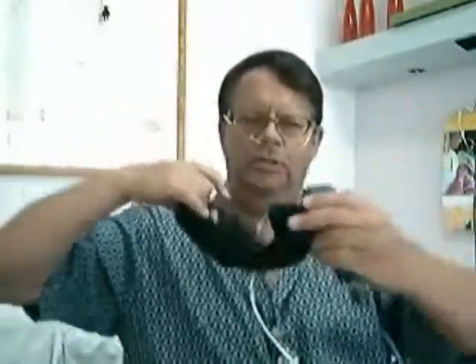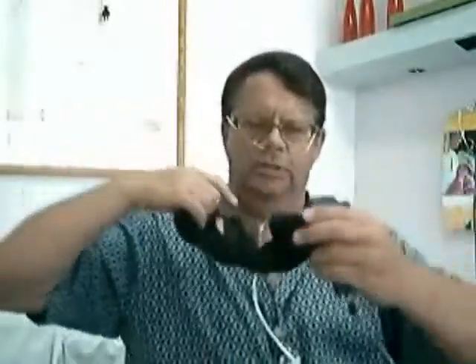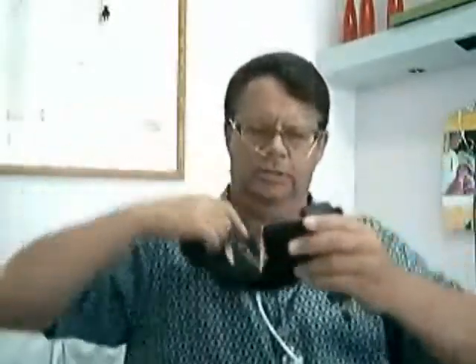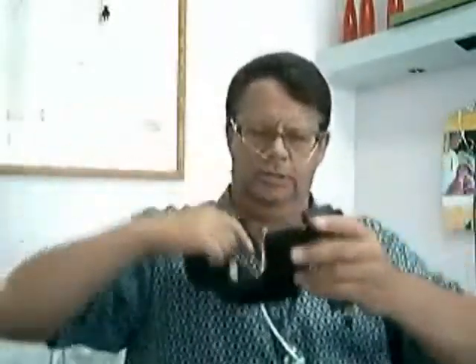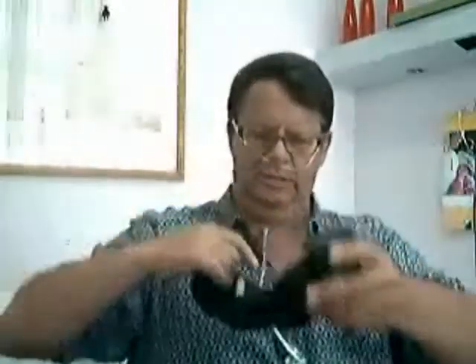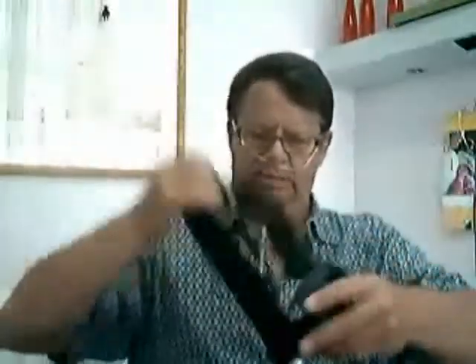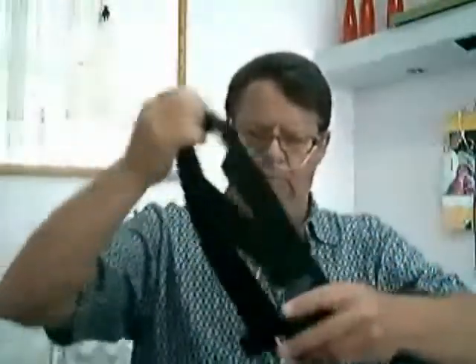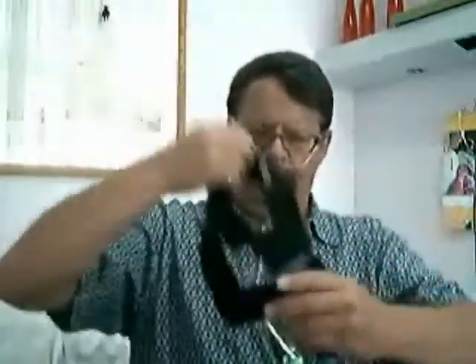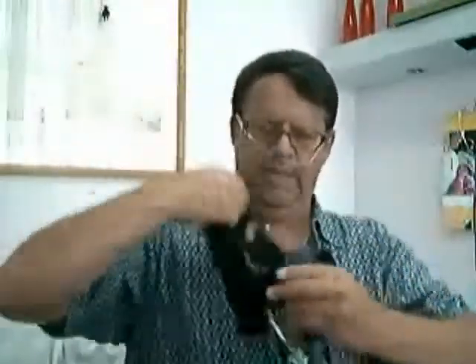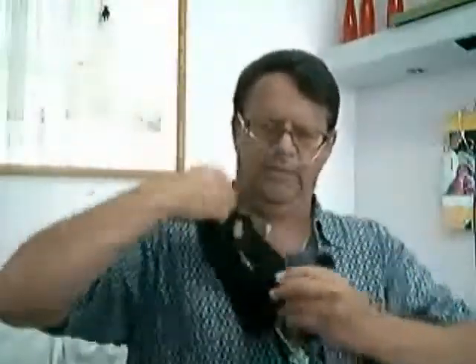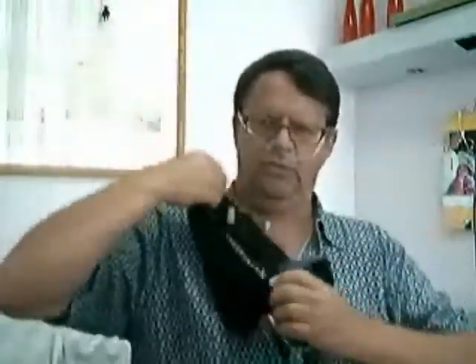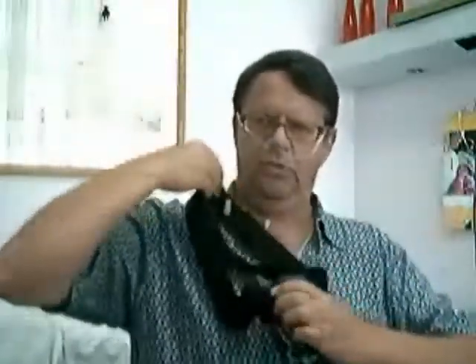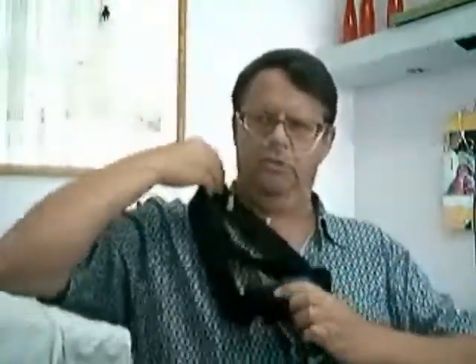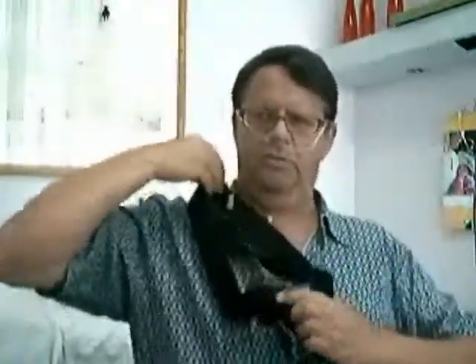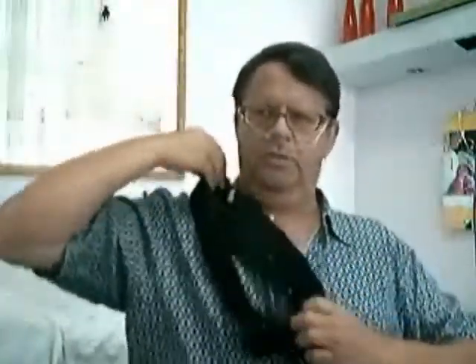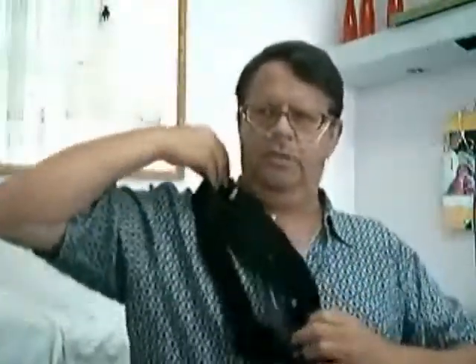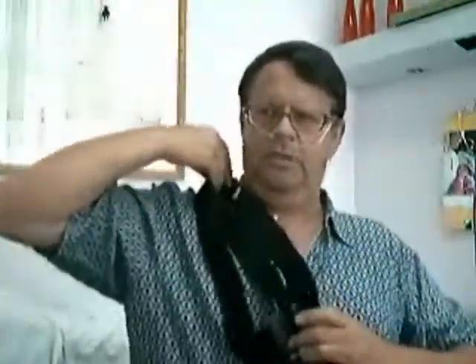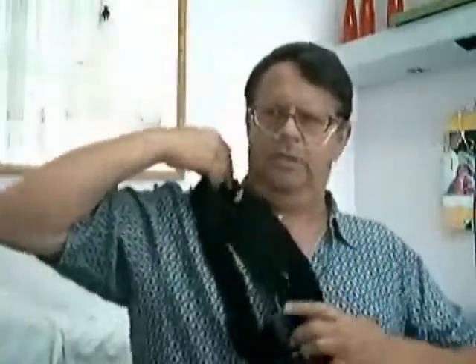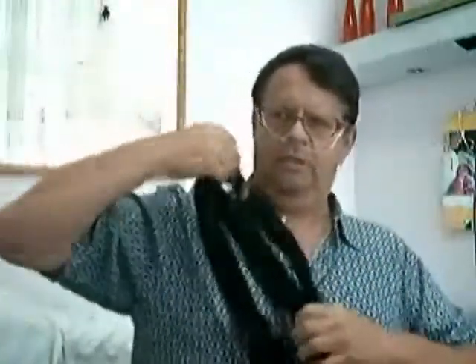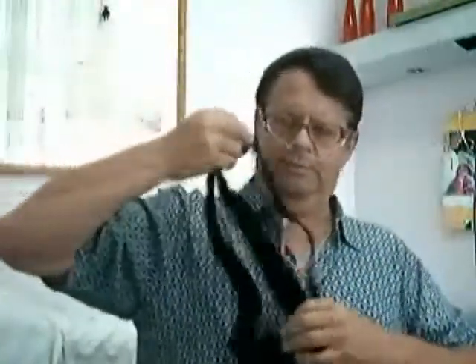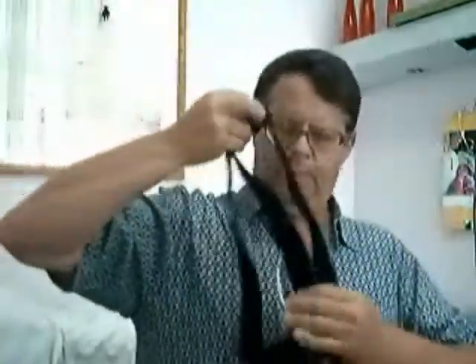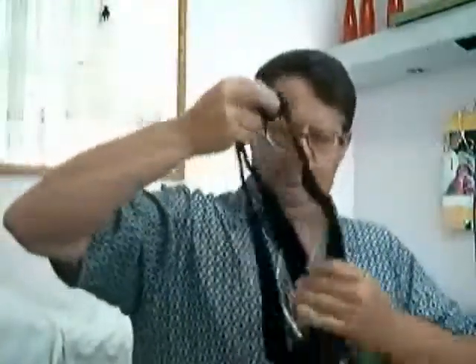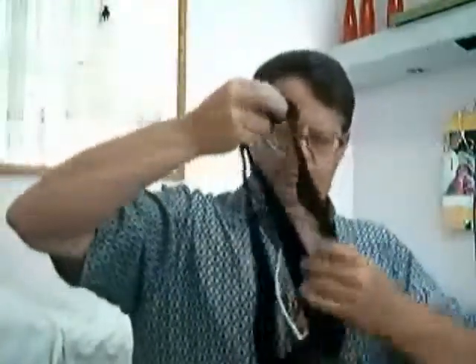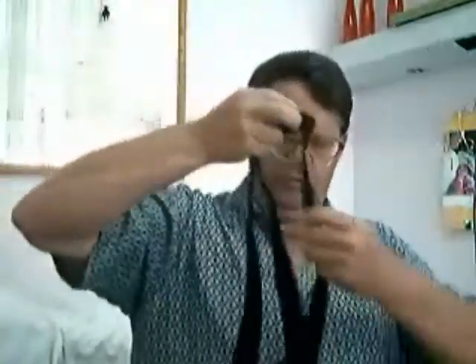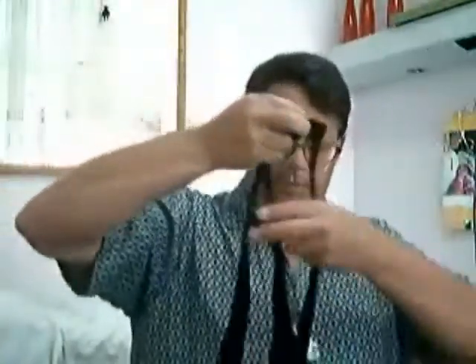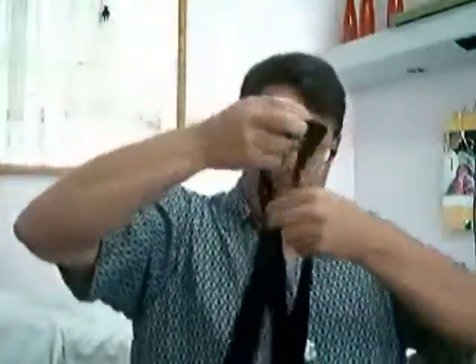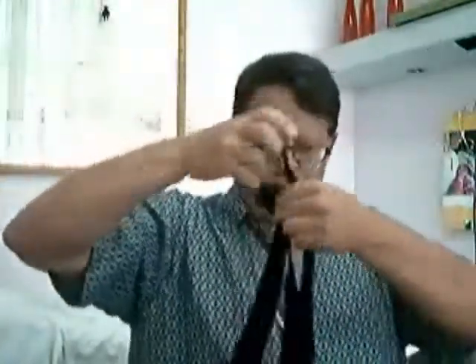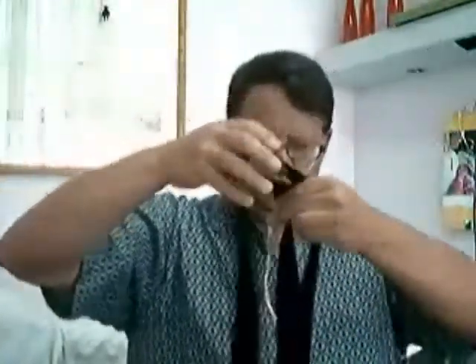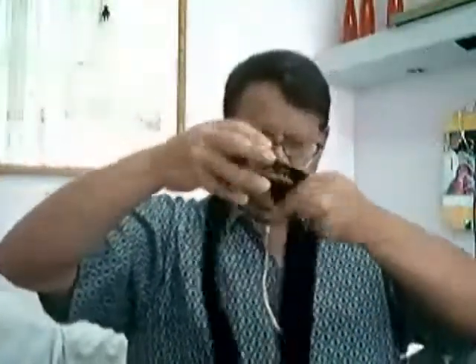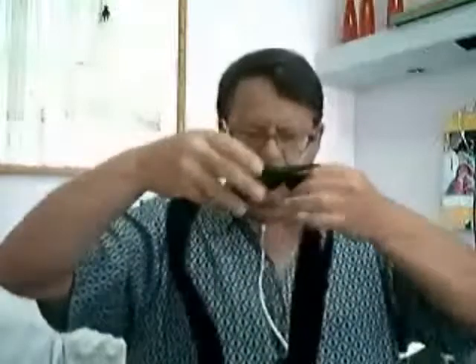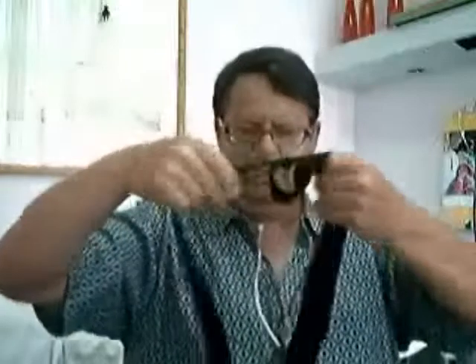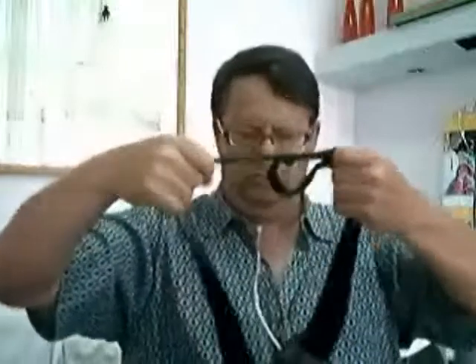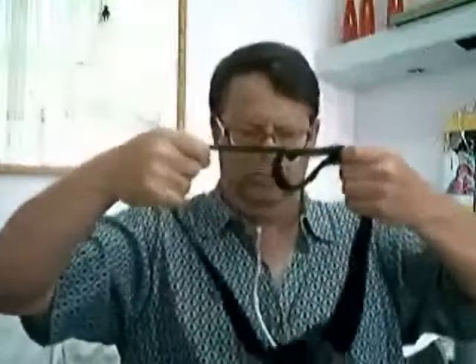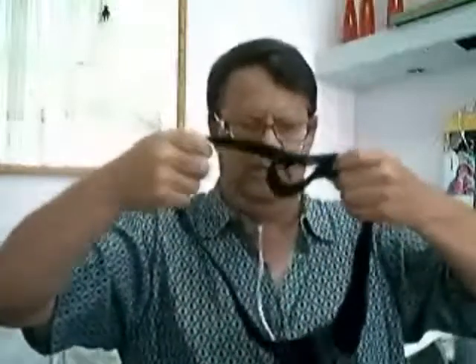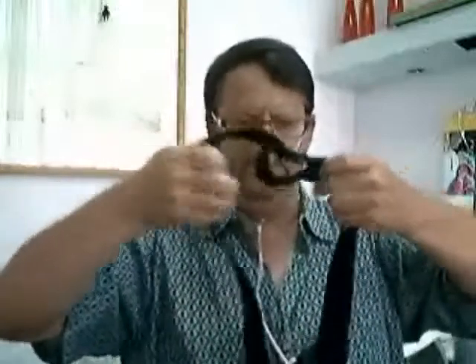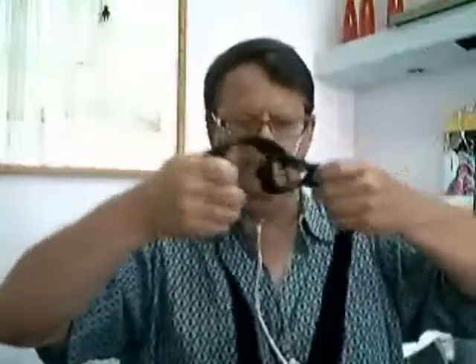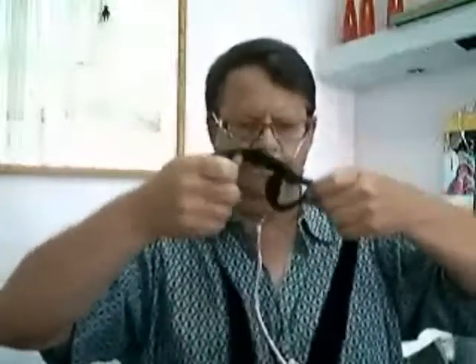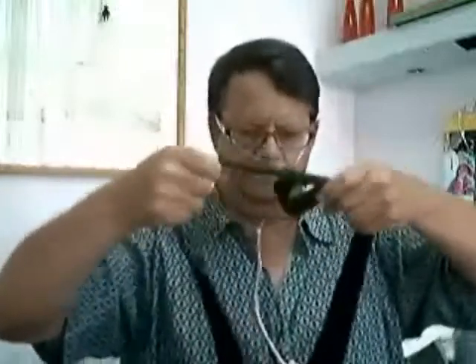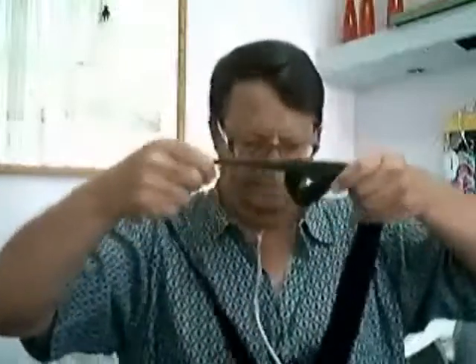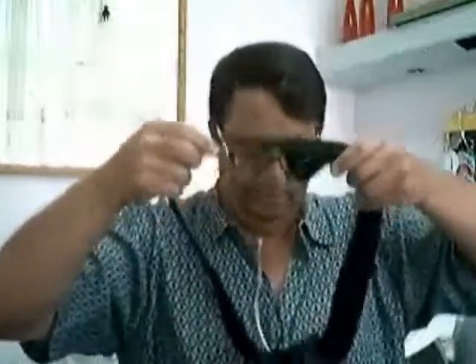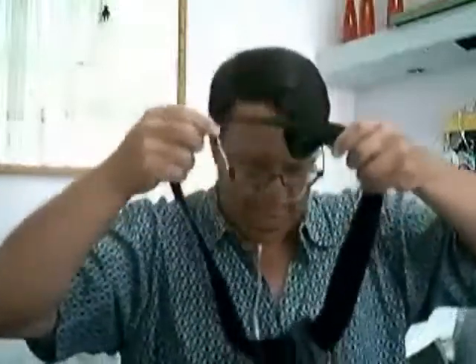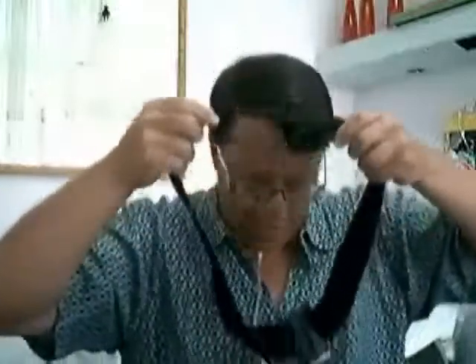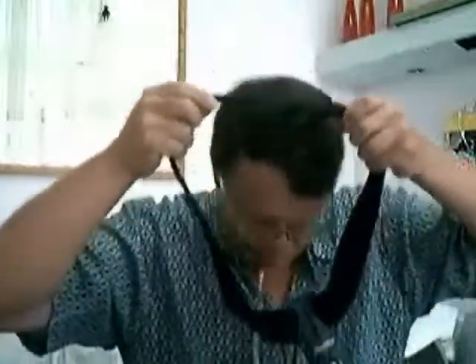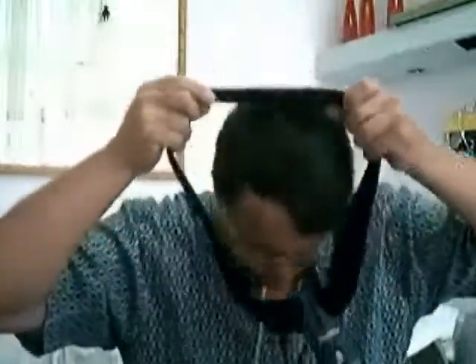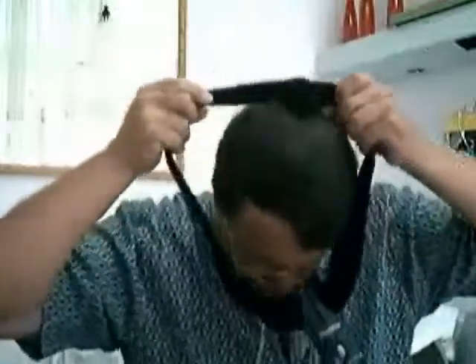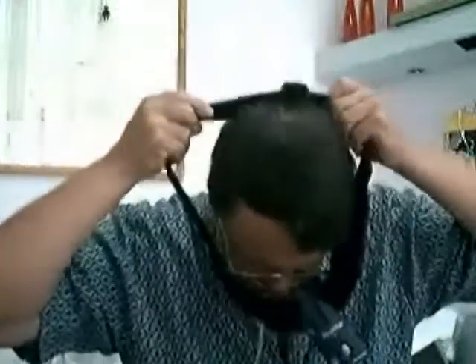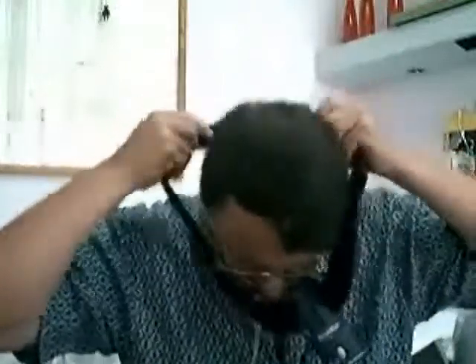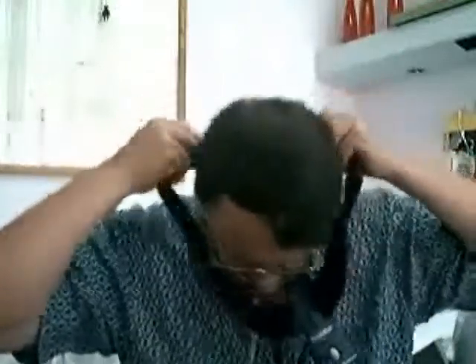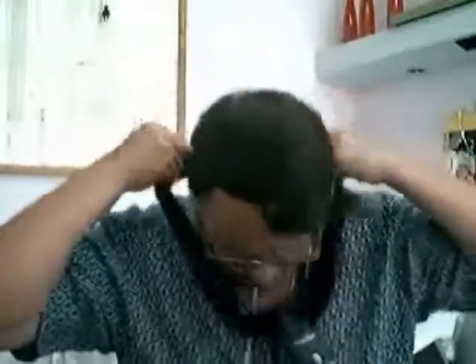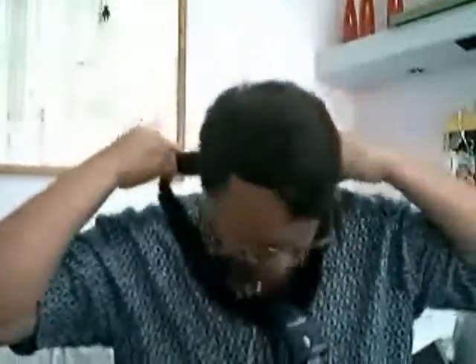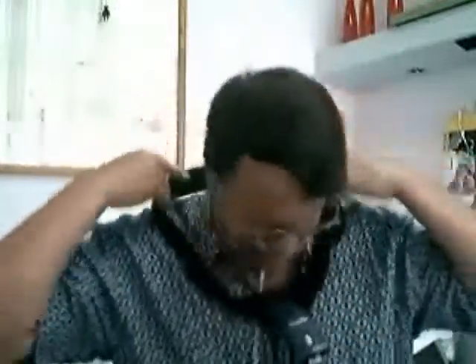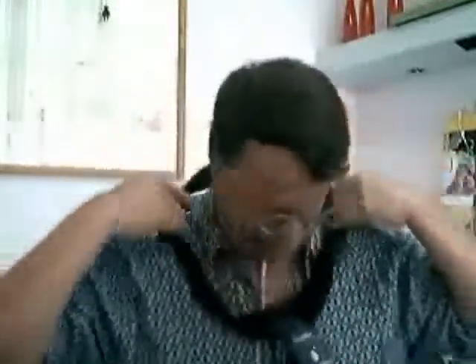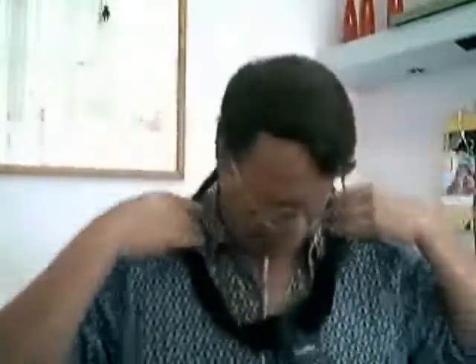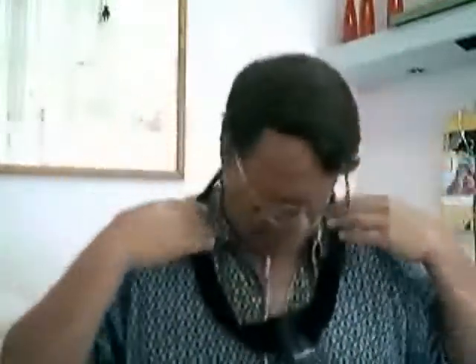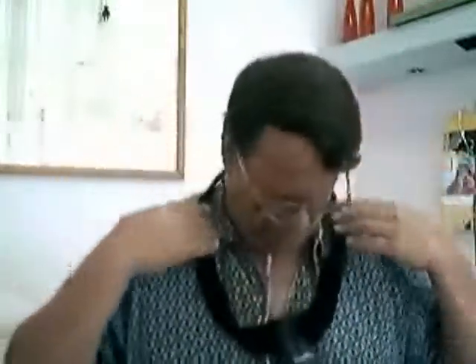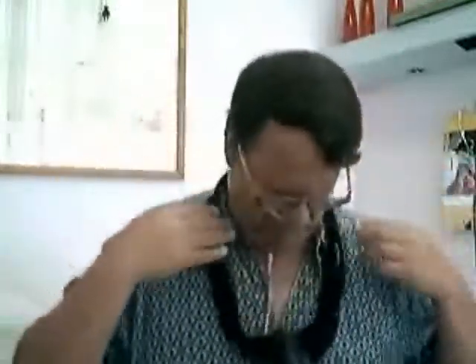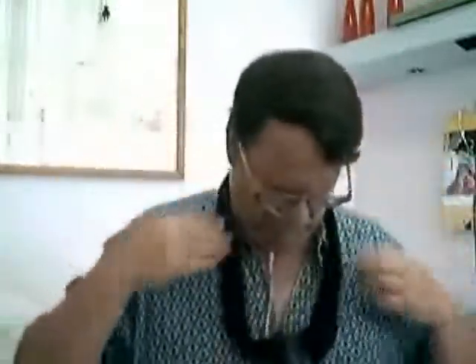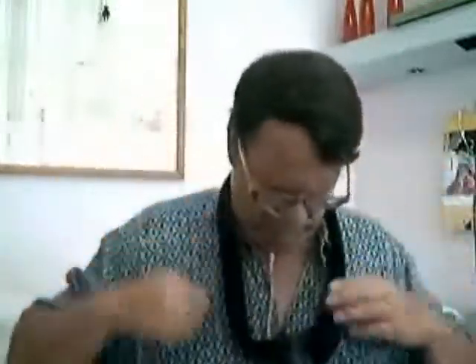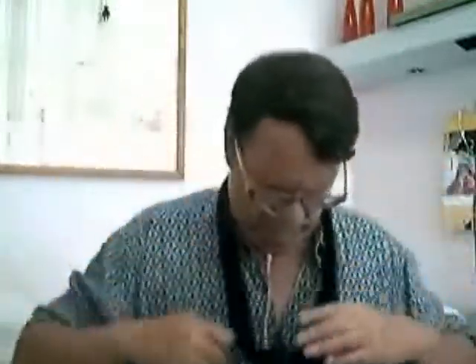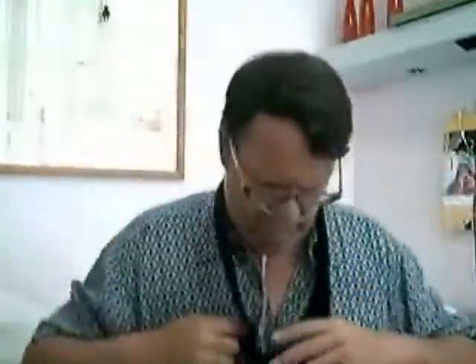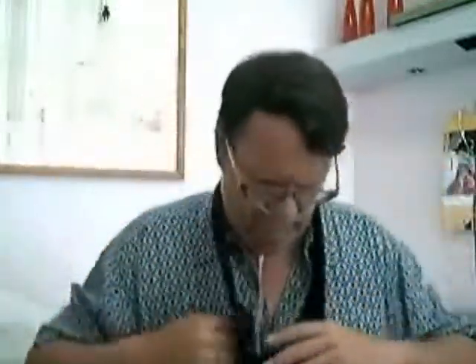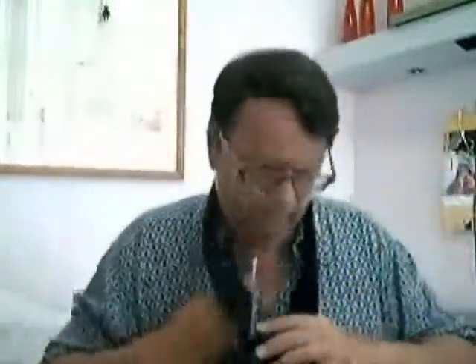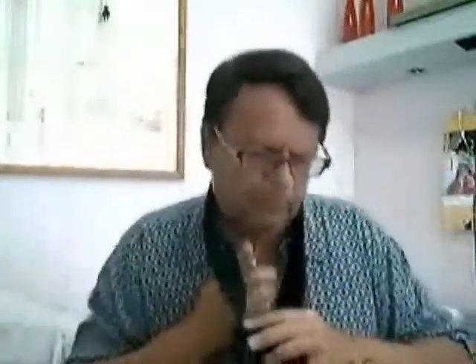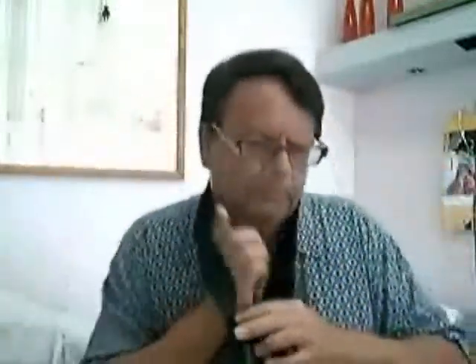Then place it over your chest. At night, it stays on your chest.